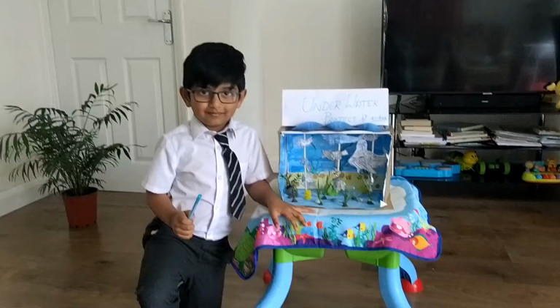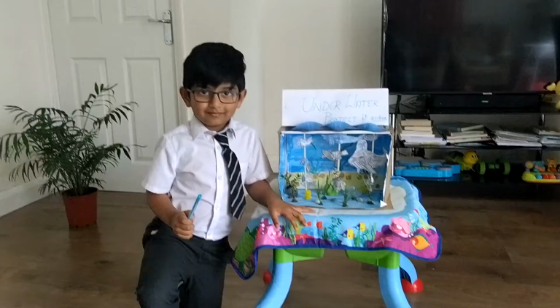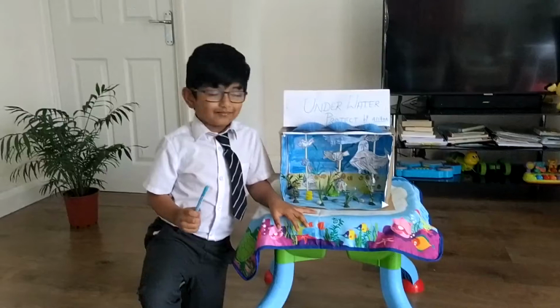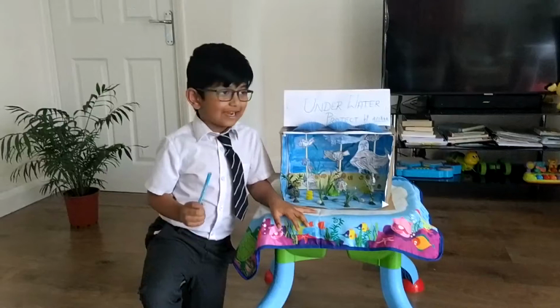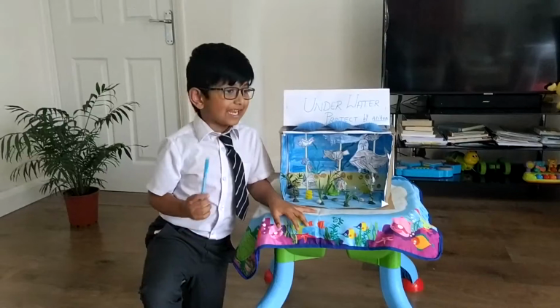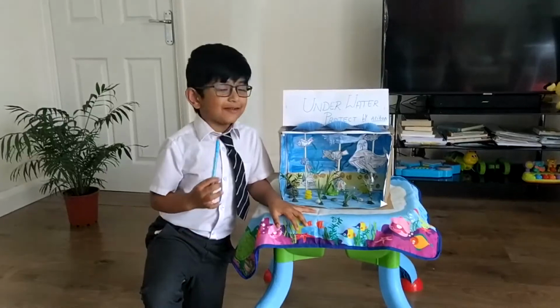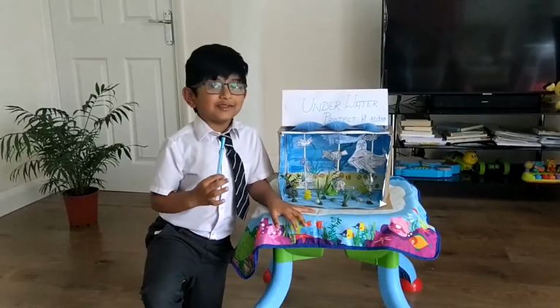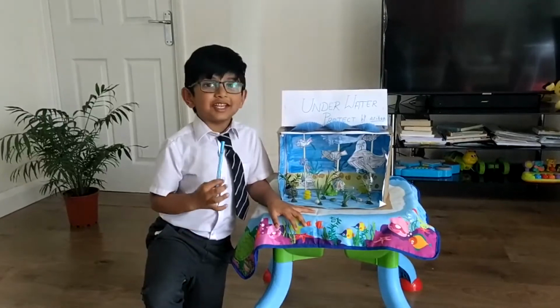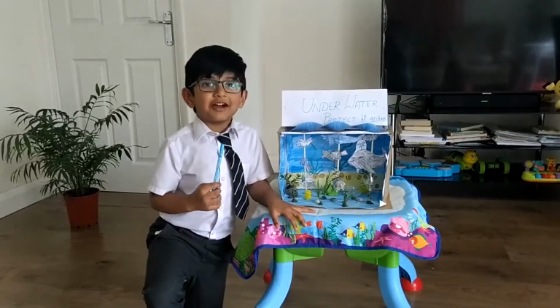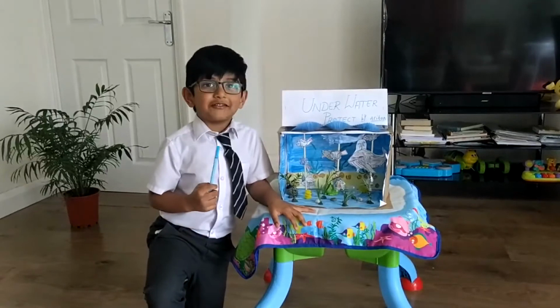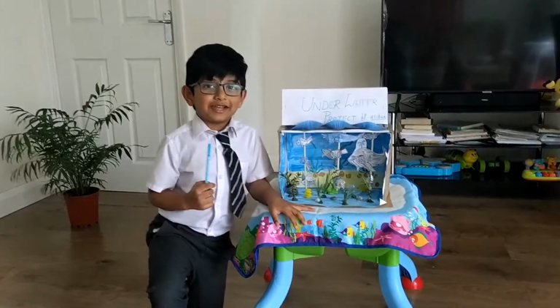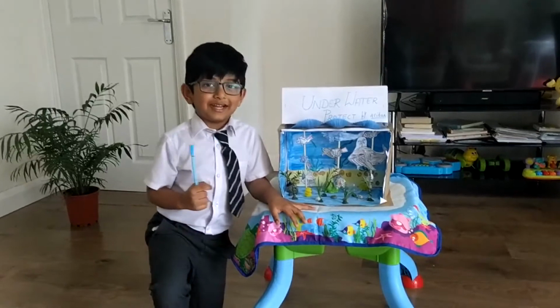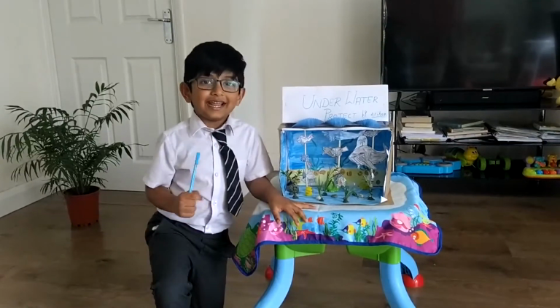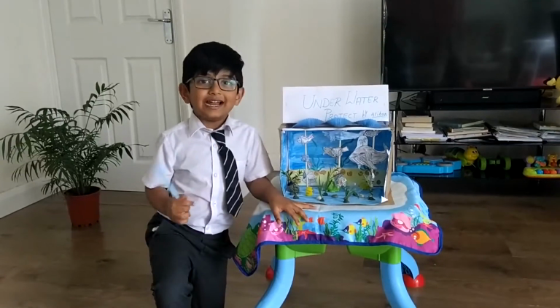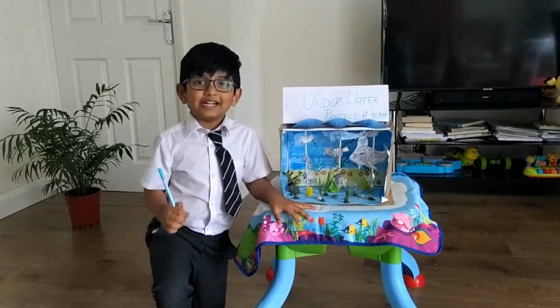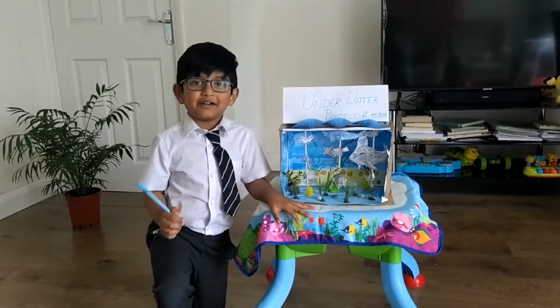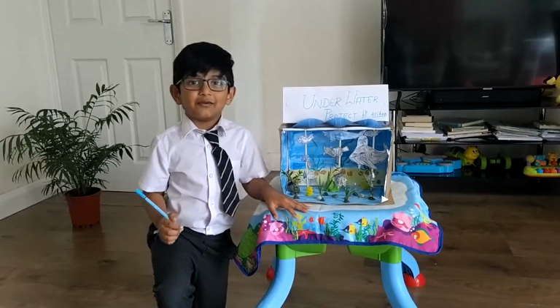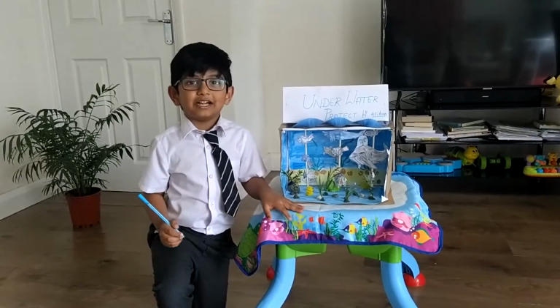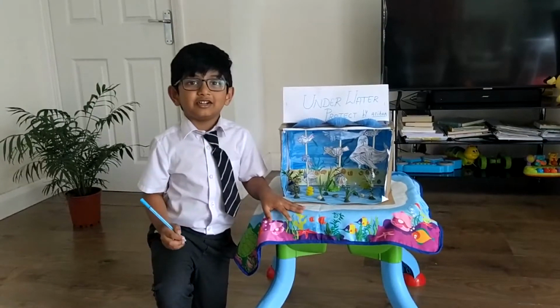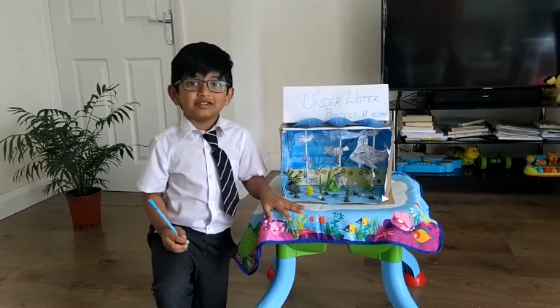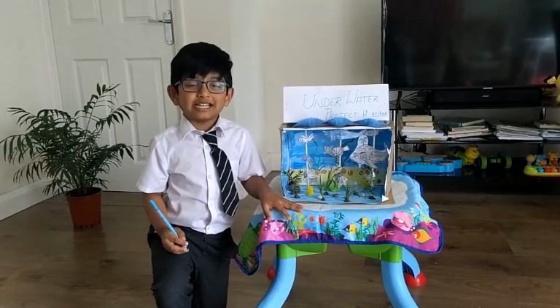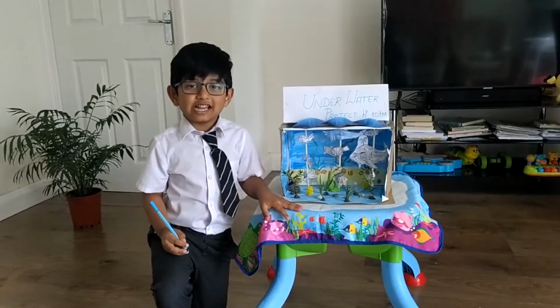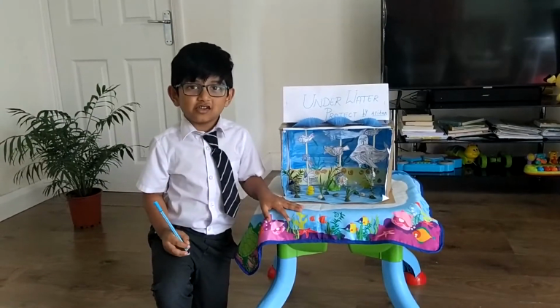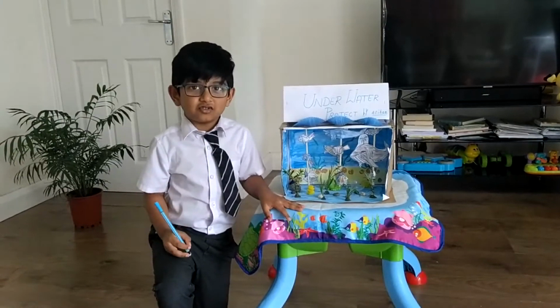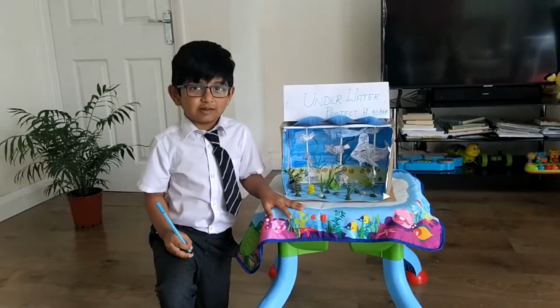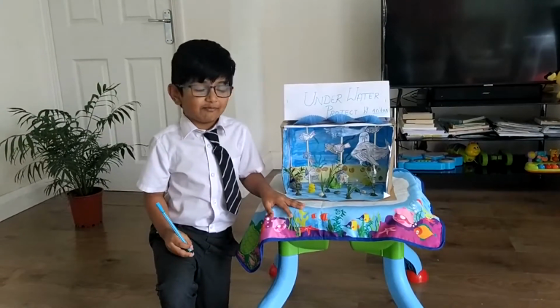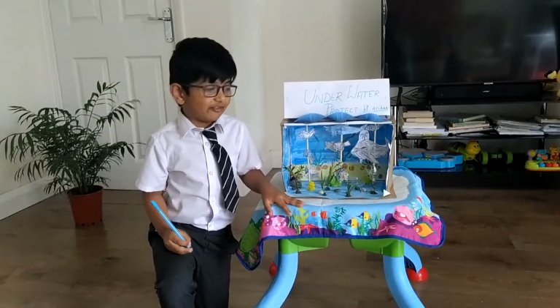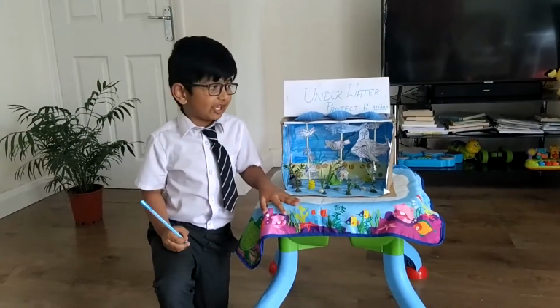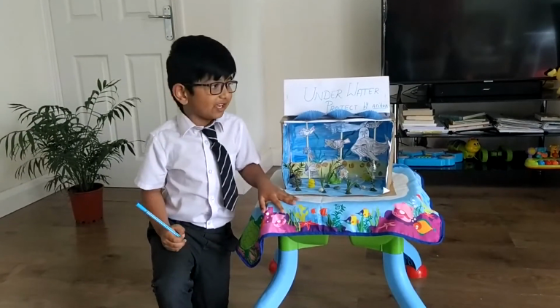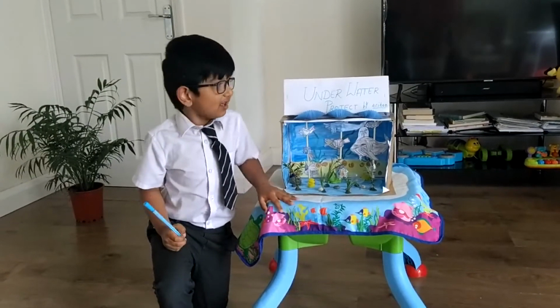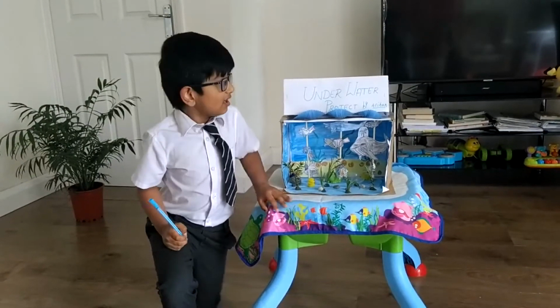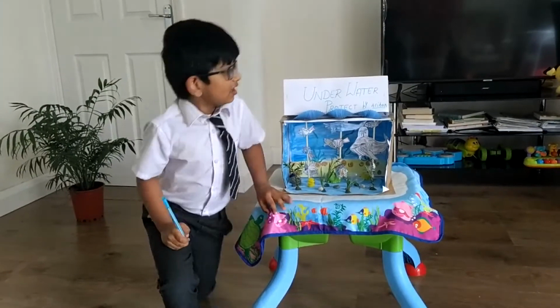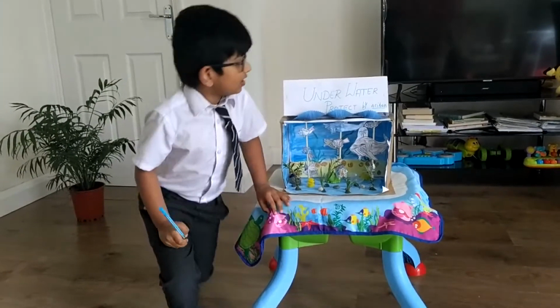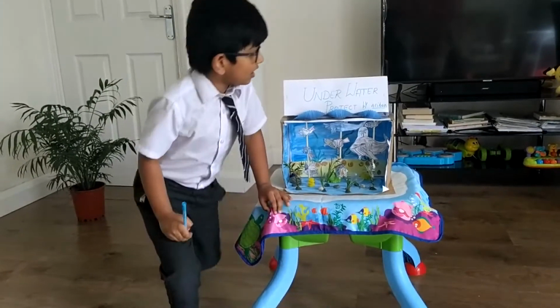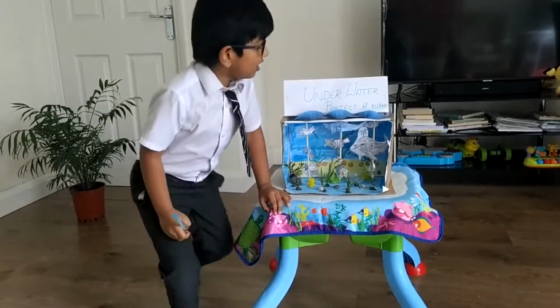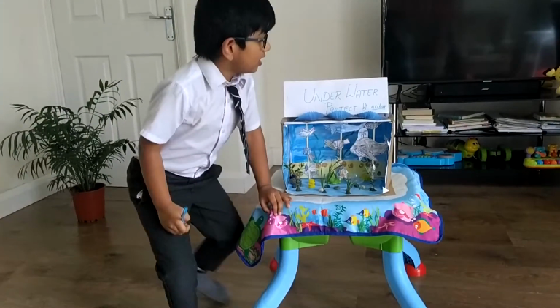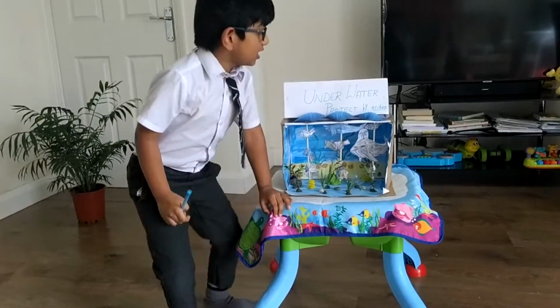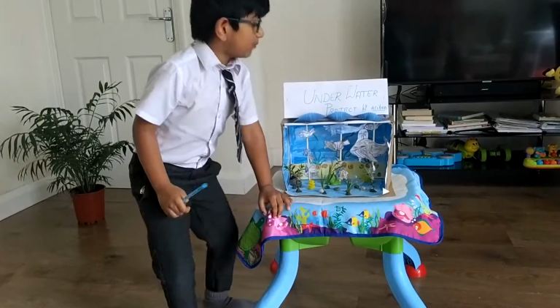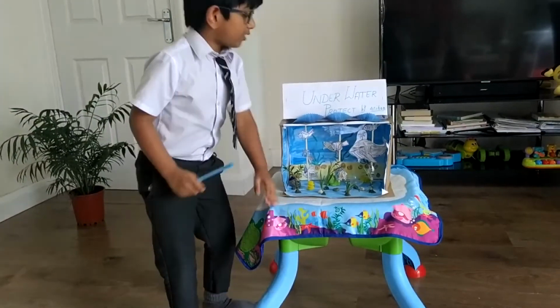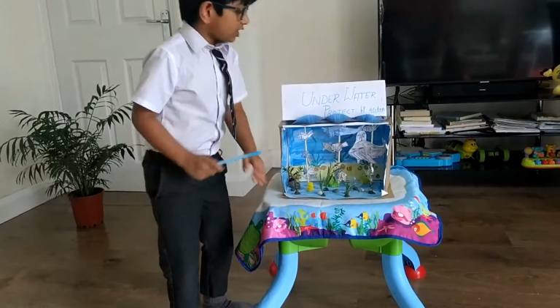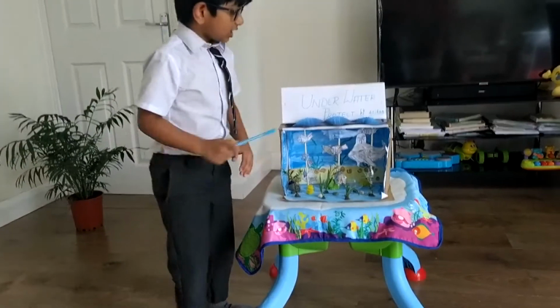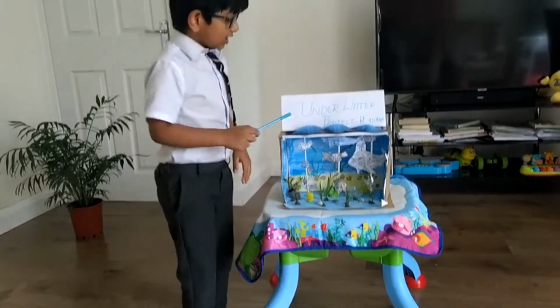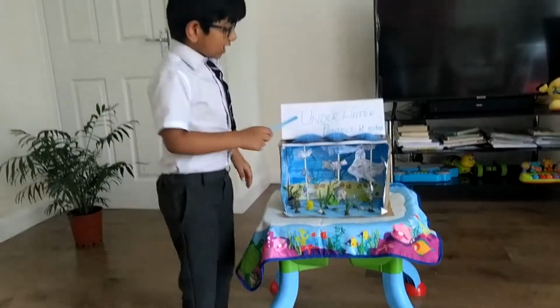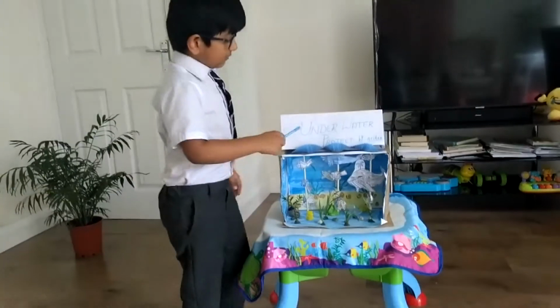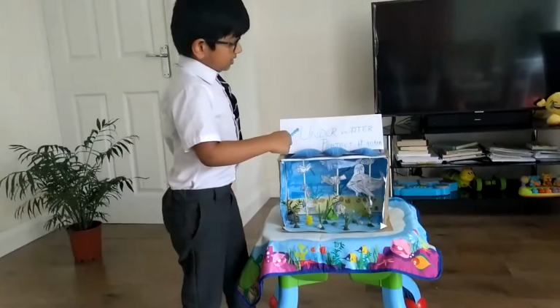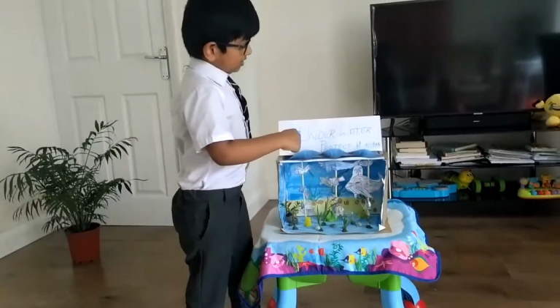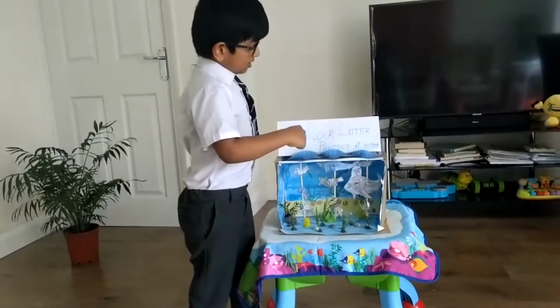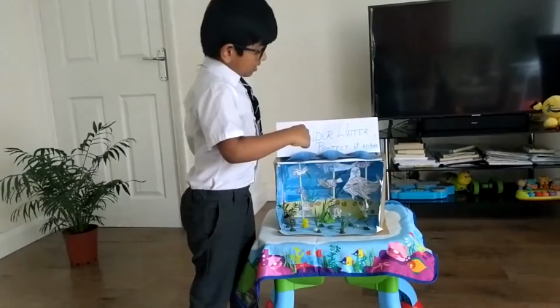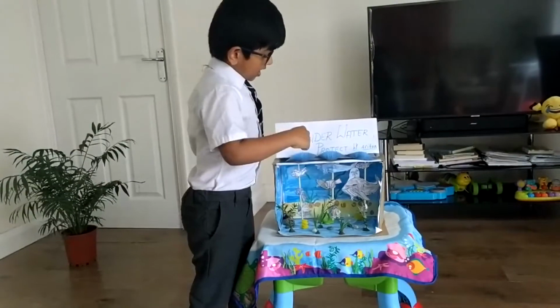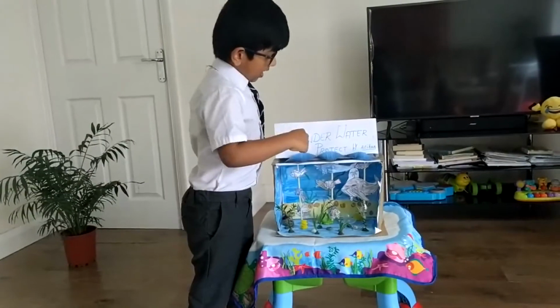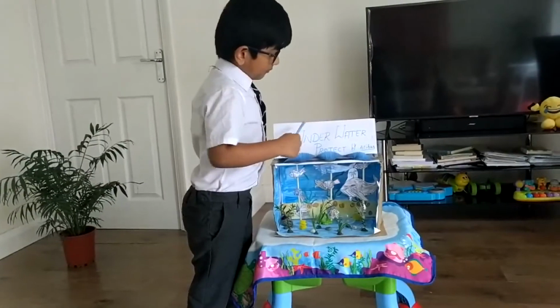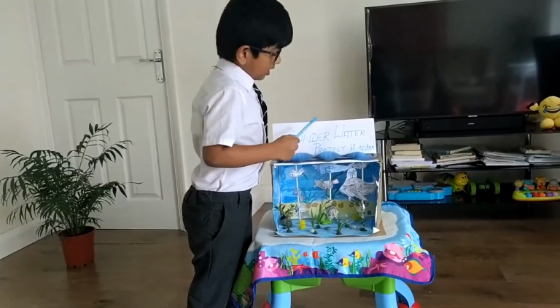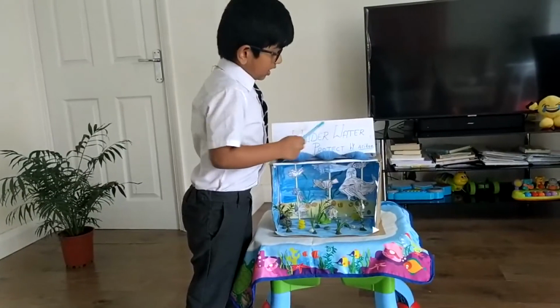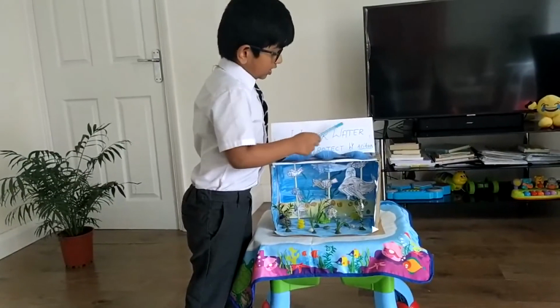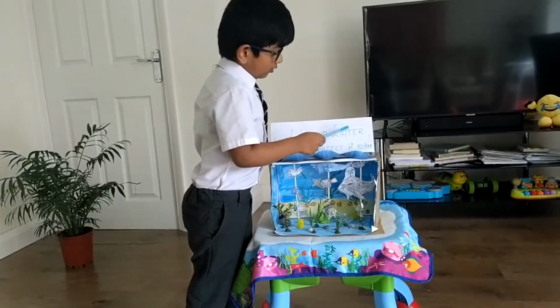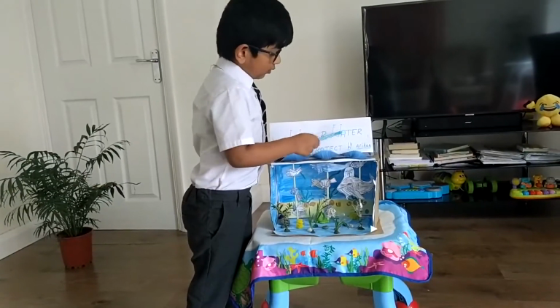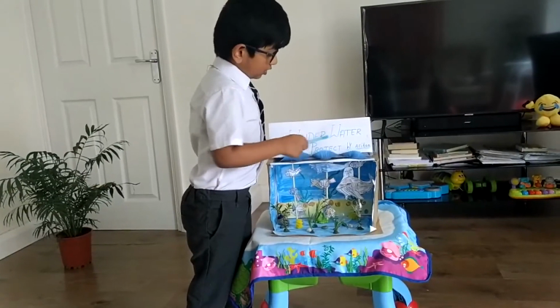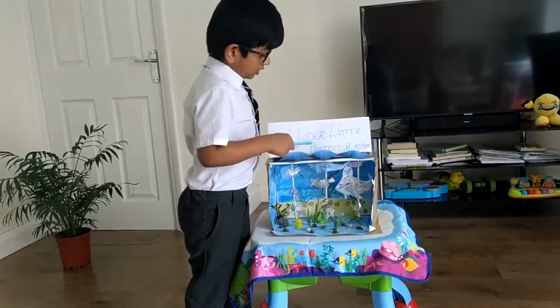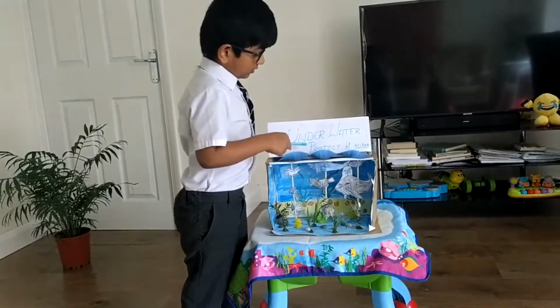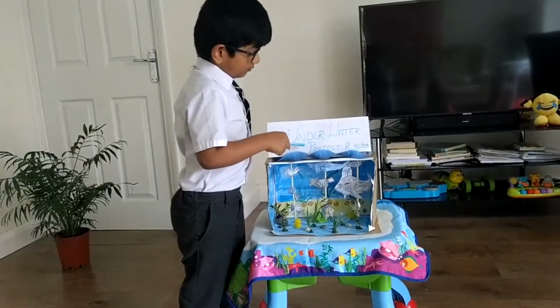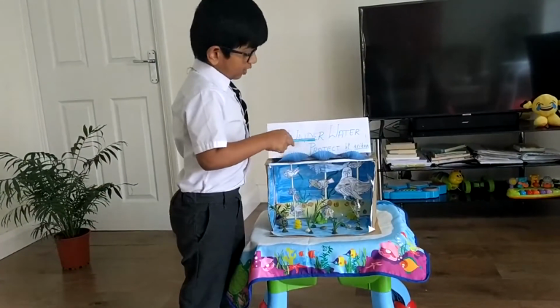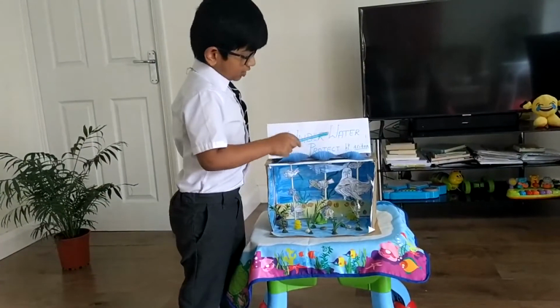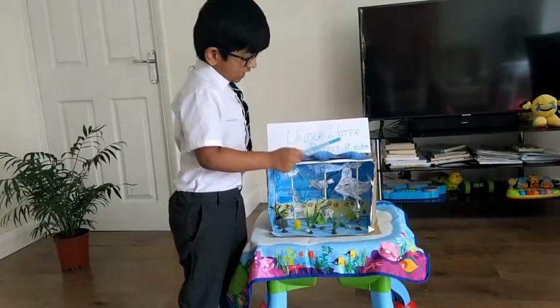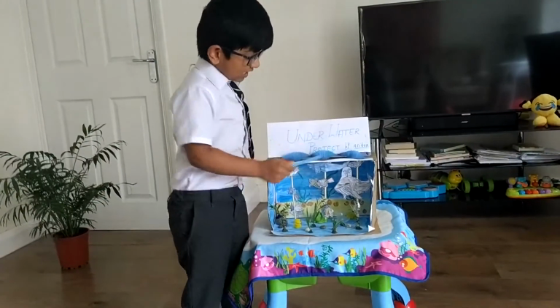My name is Arunan and I want to tell you something. The project name is Underwater Project.